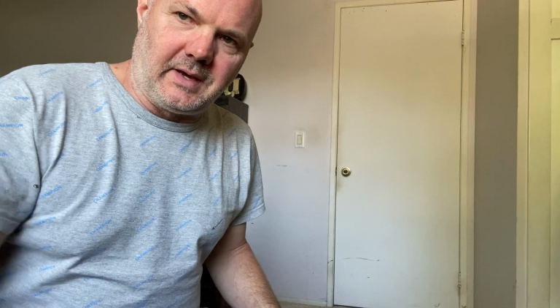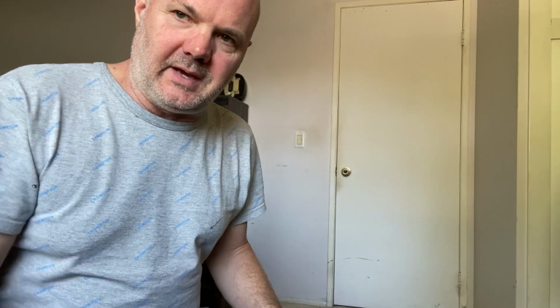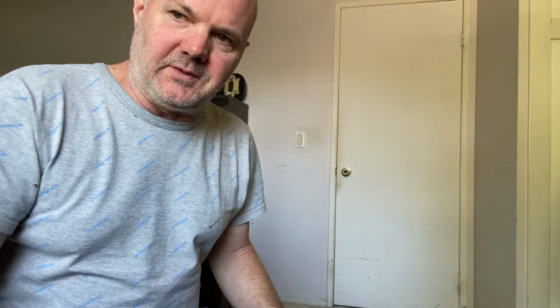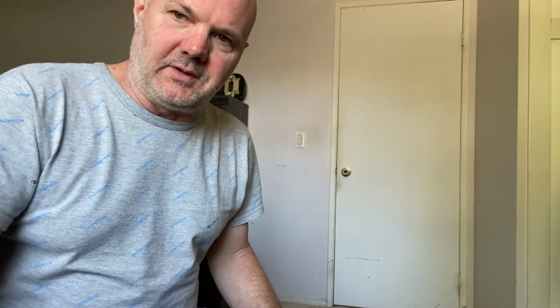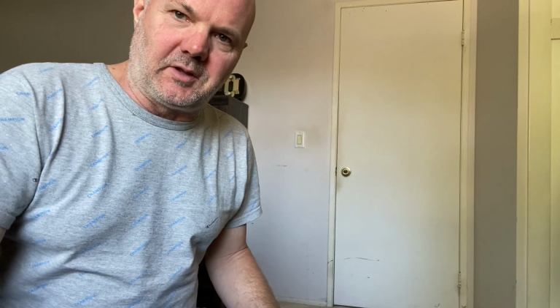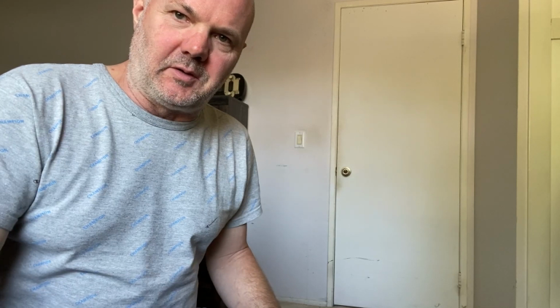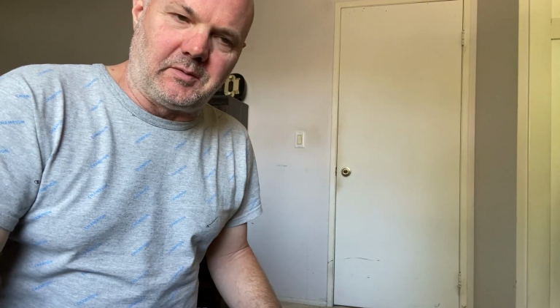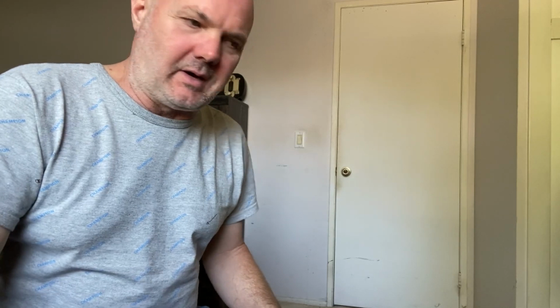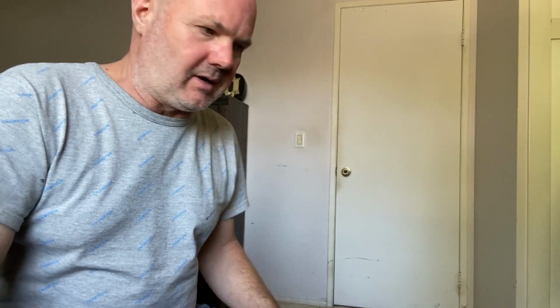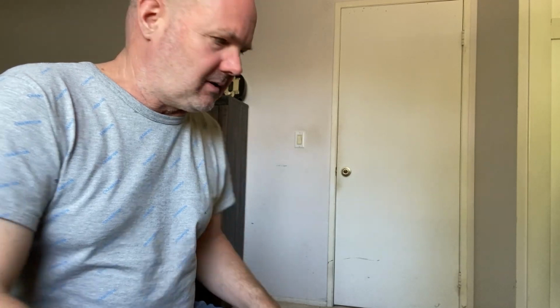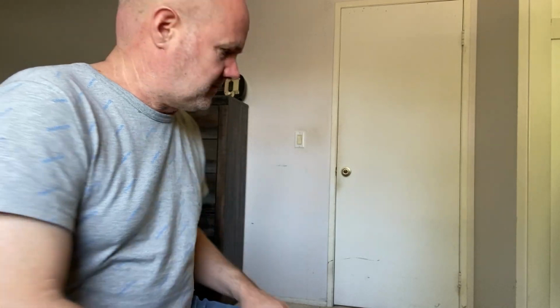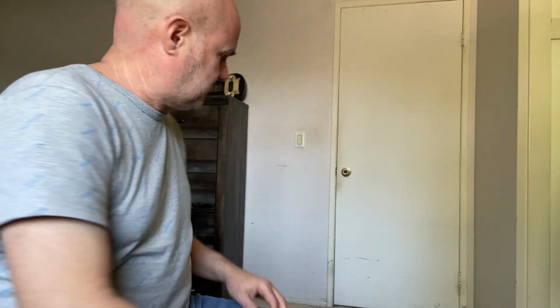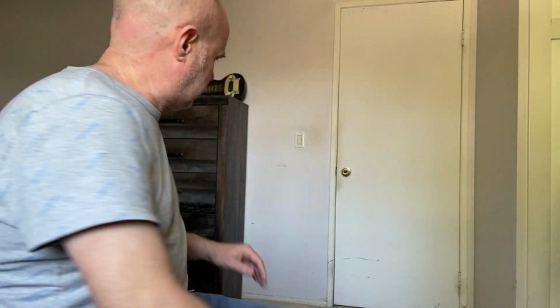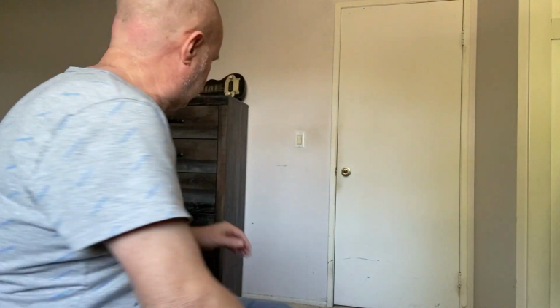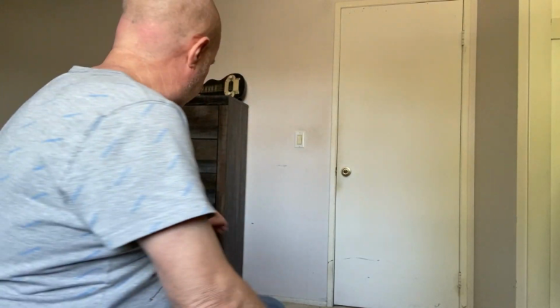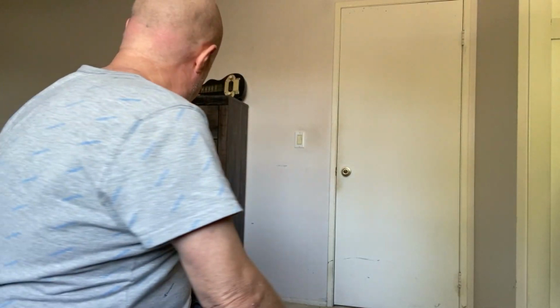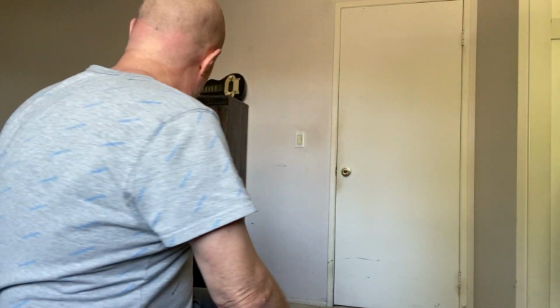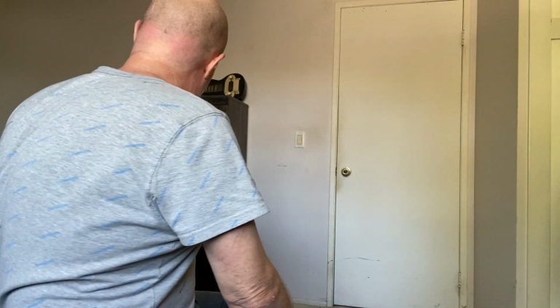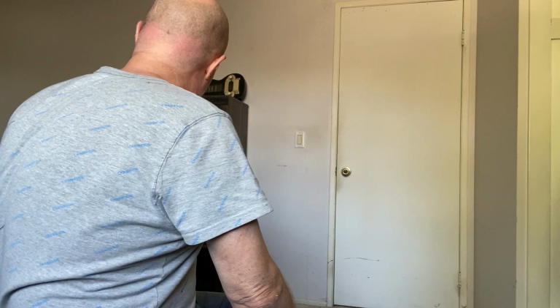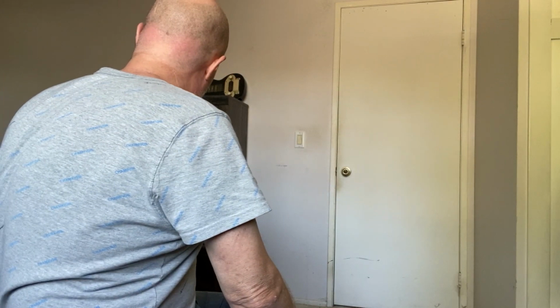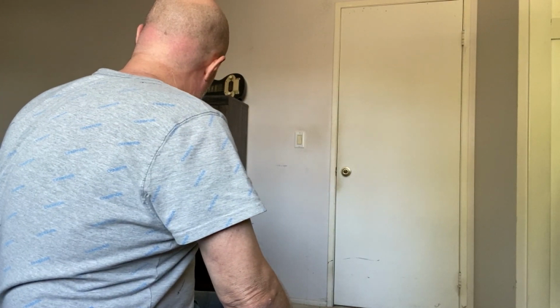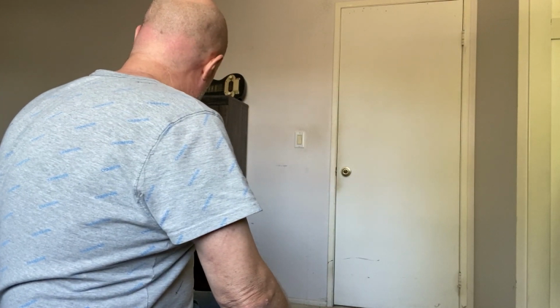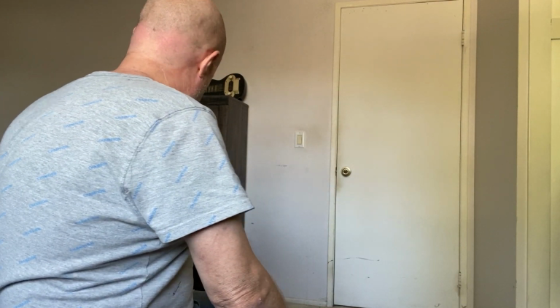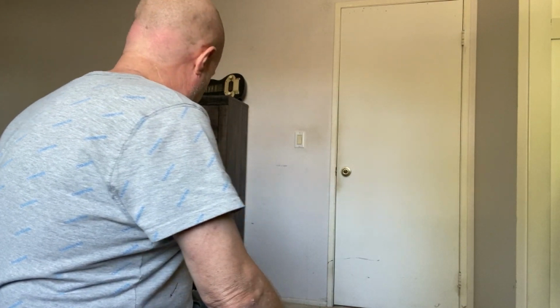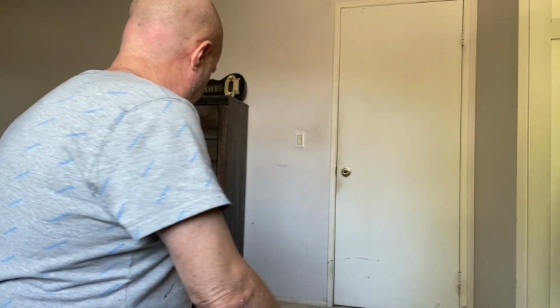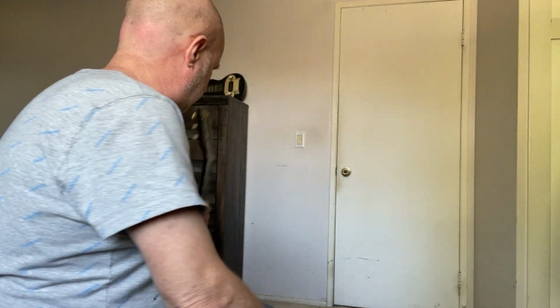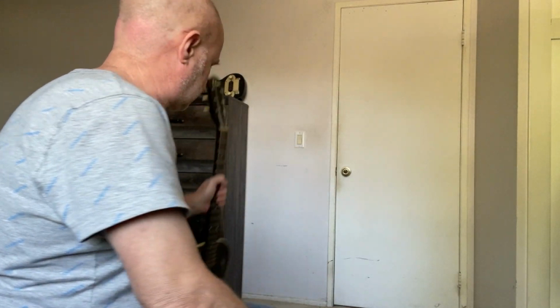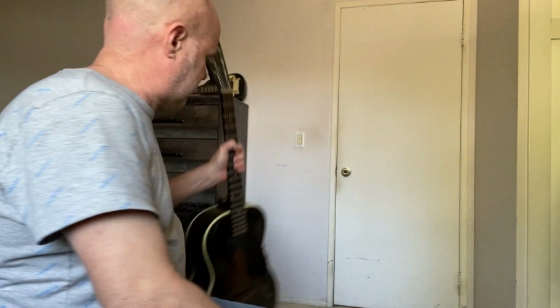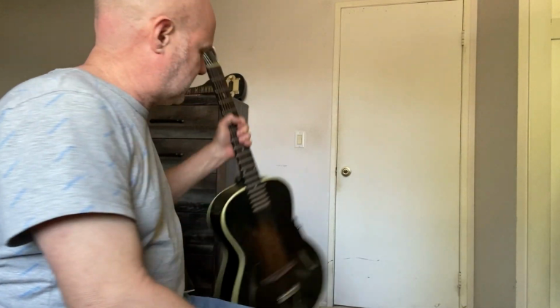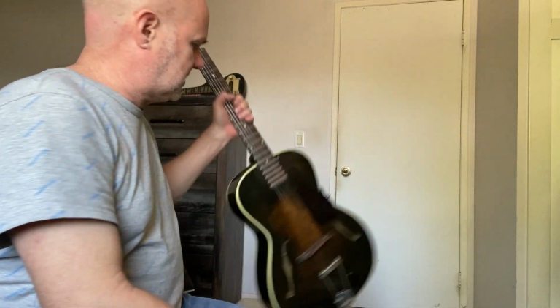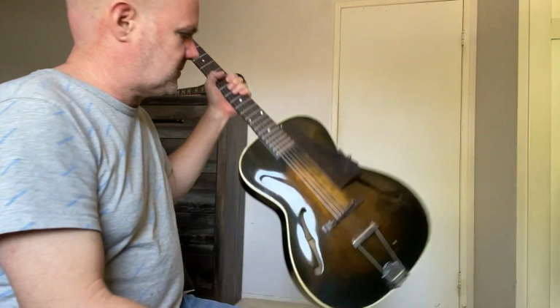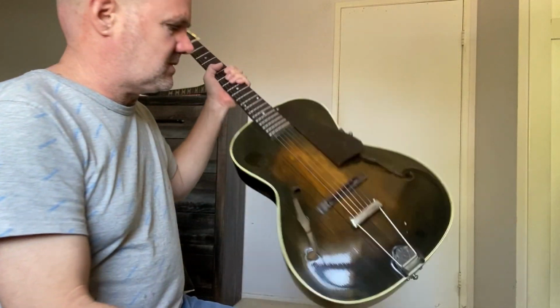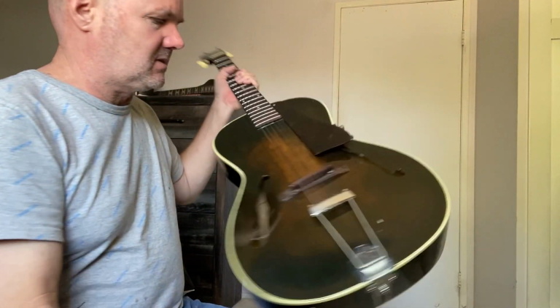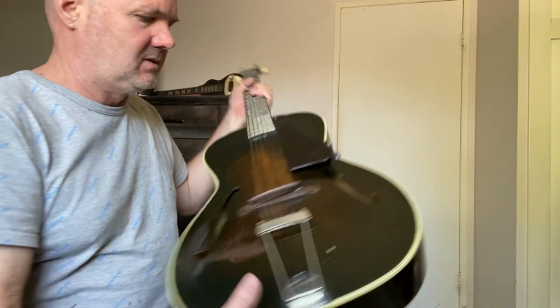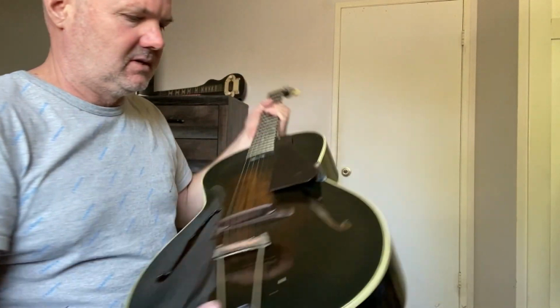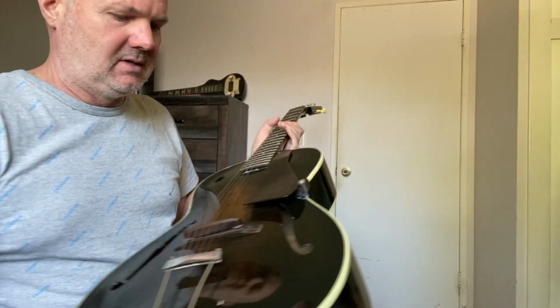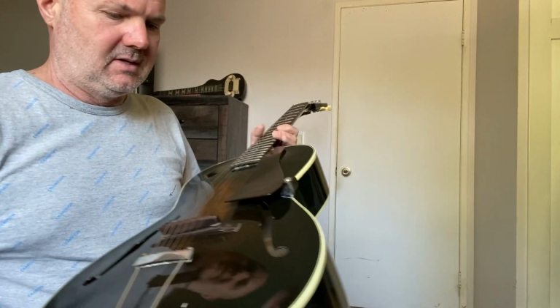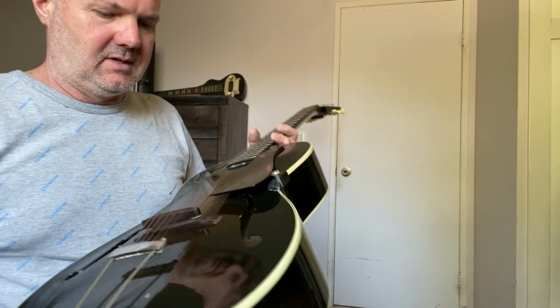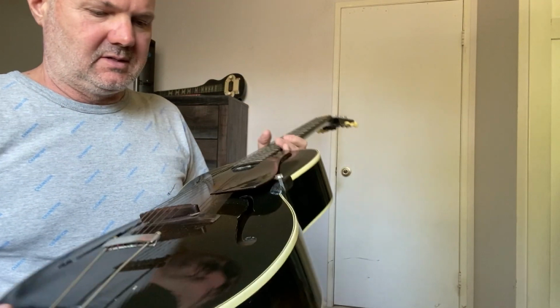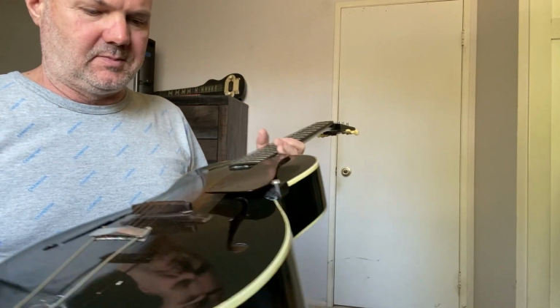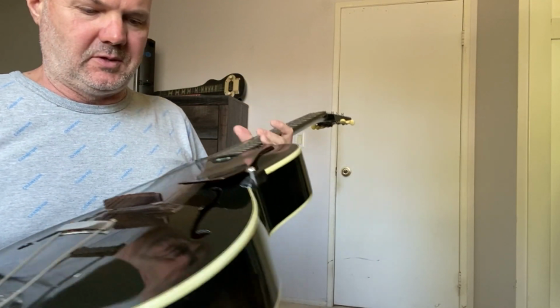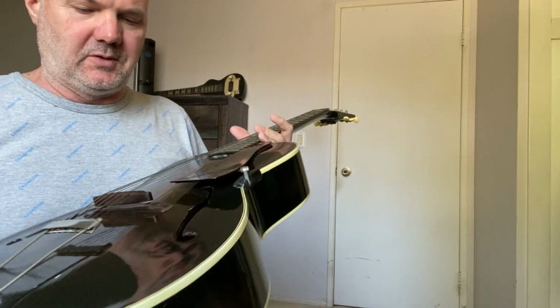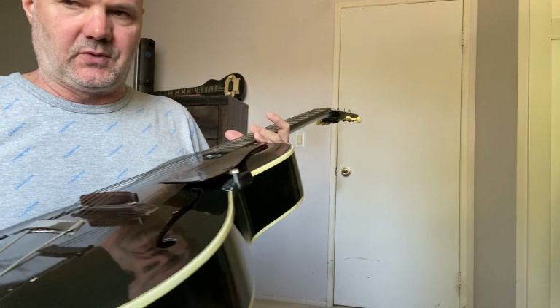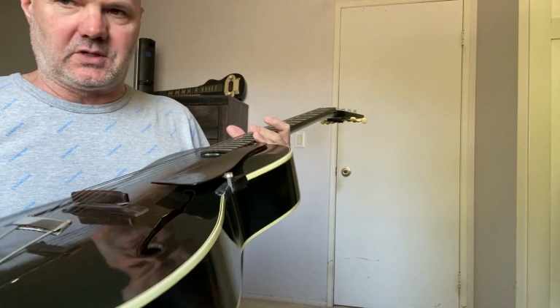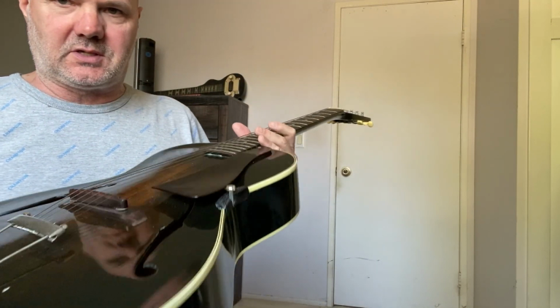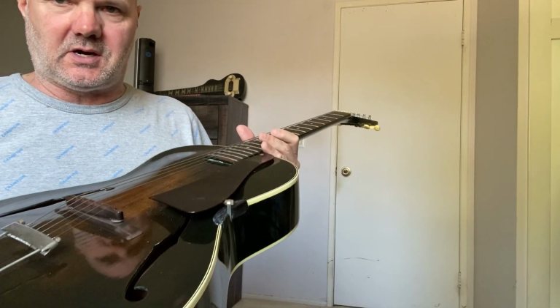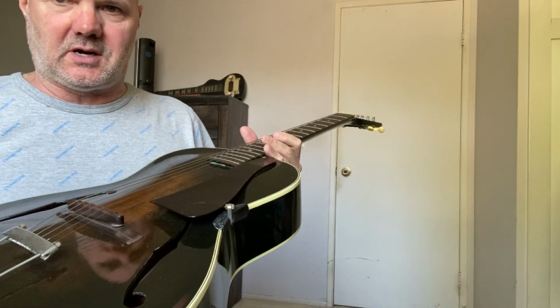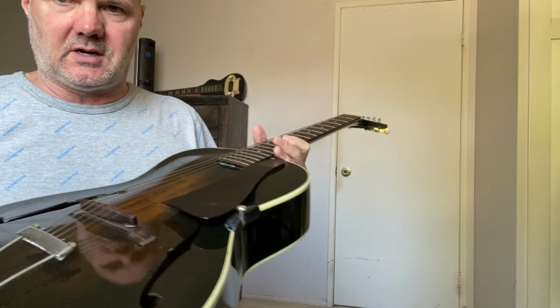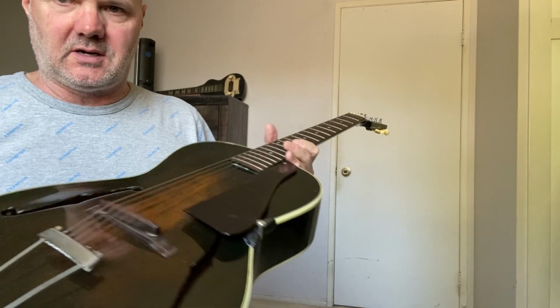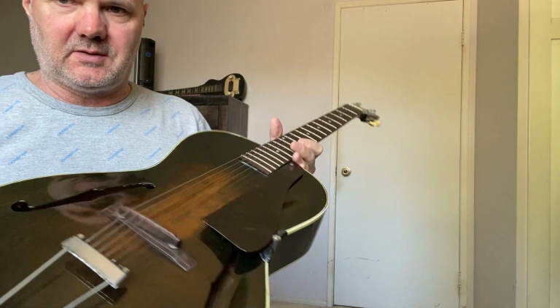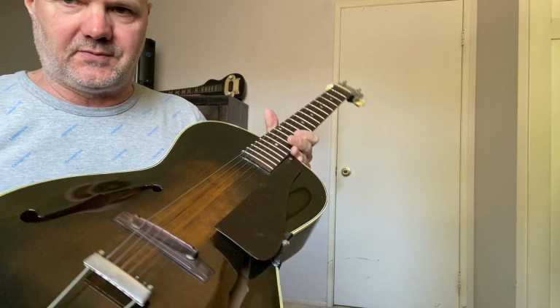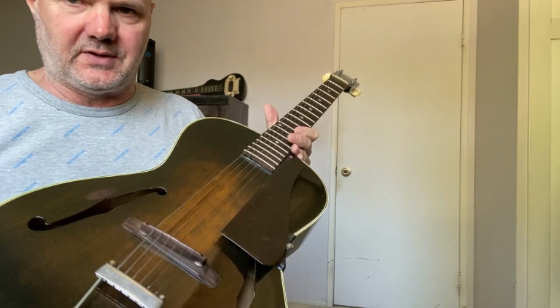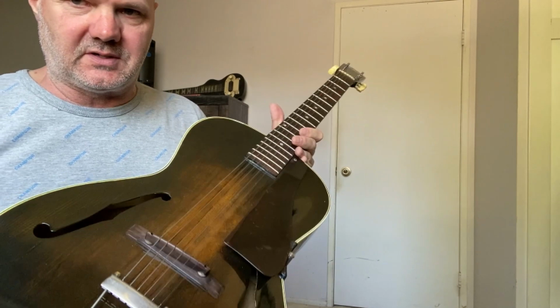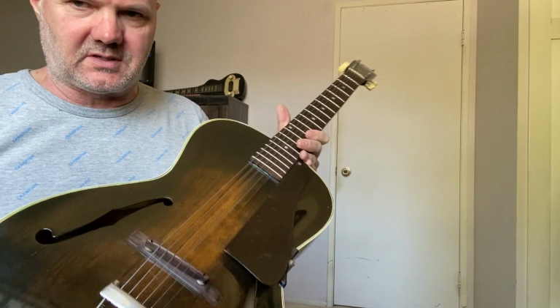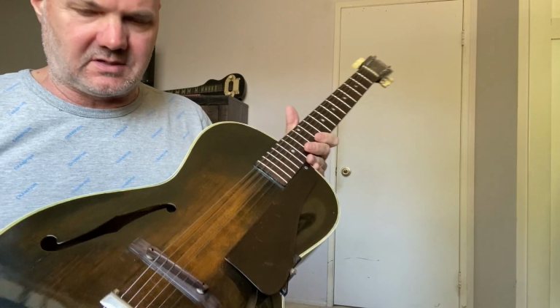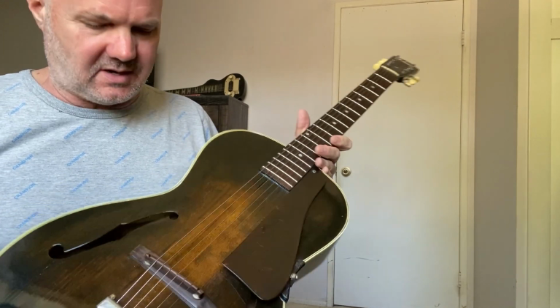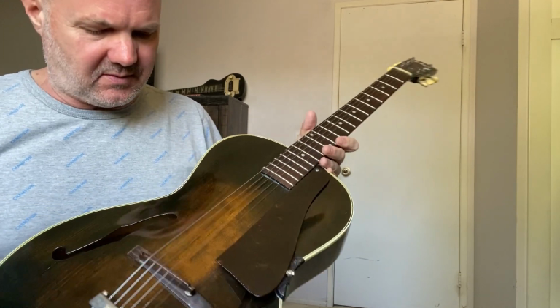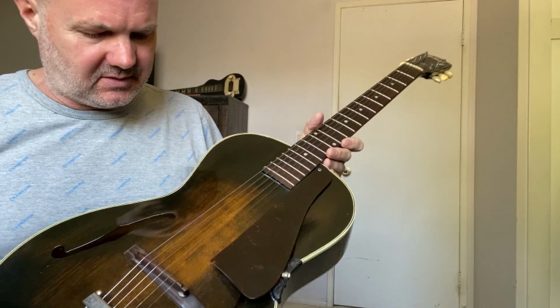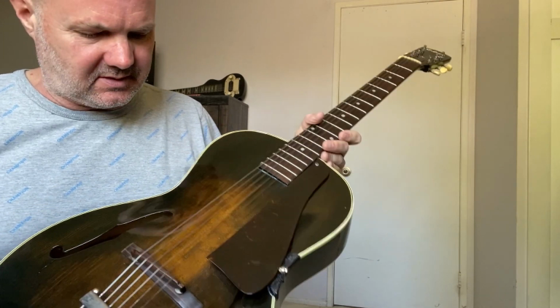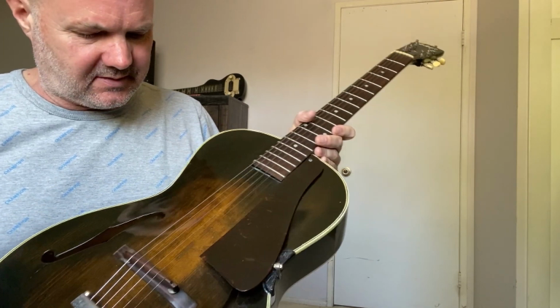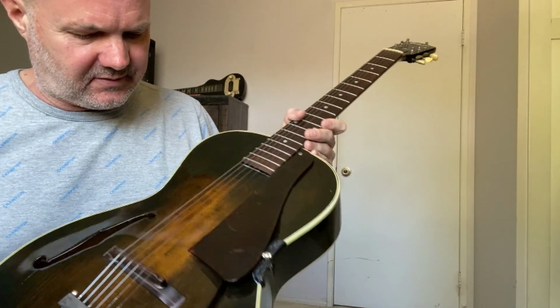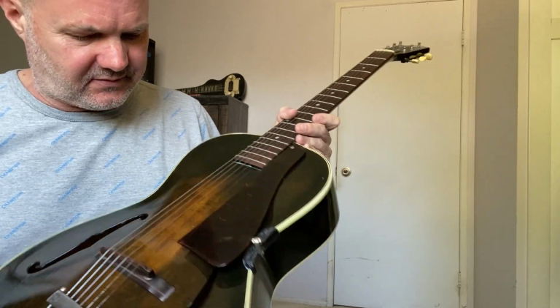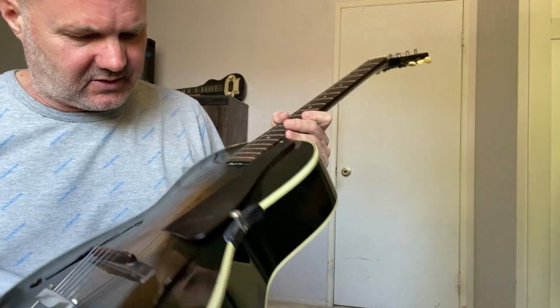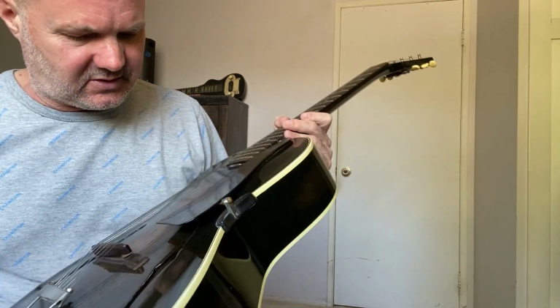Hey, let me do a little play through of the 1937 Gibson. It's a beautiful guitar. The finish — I really love the finish.